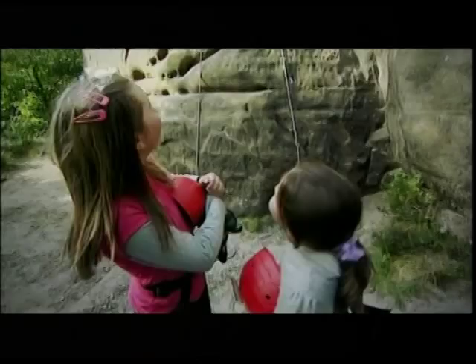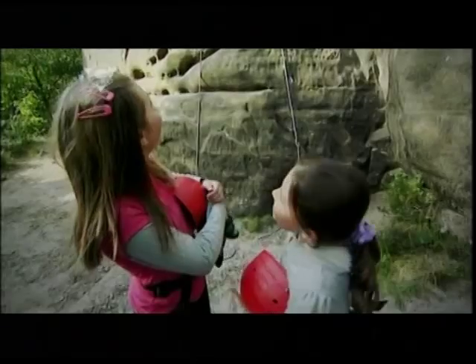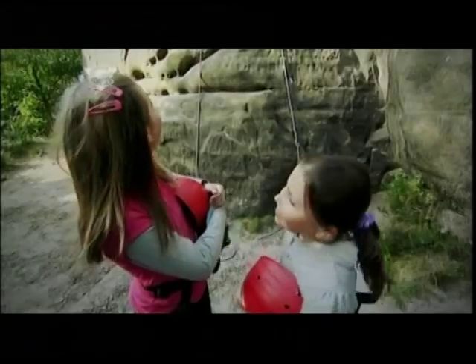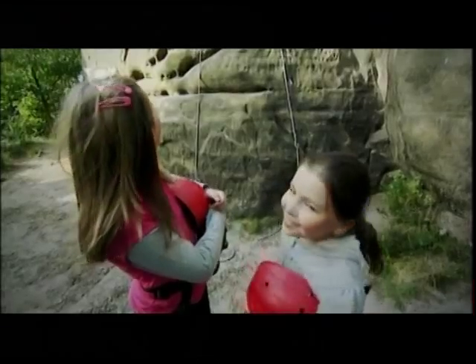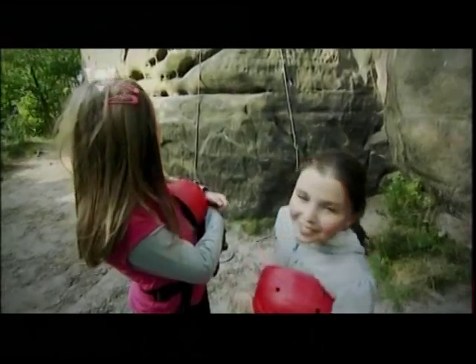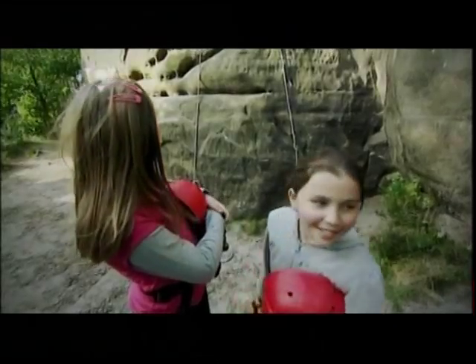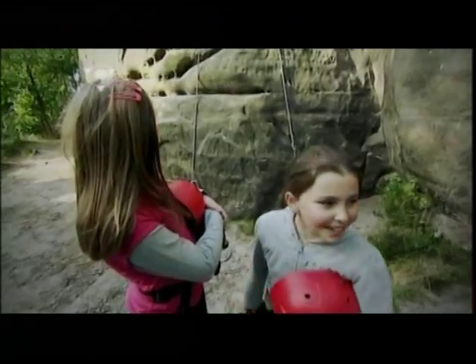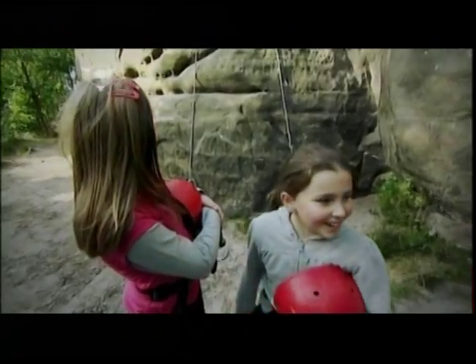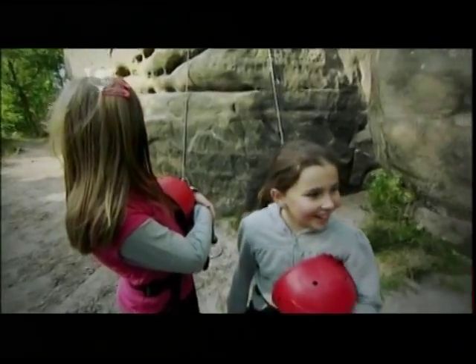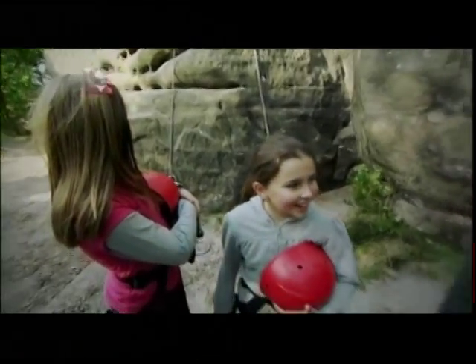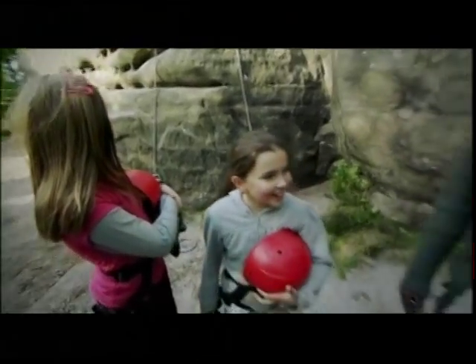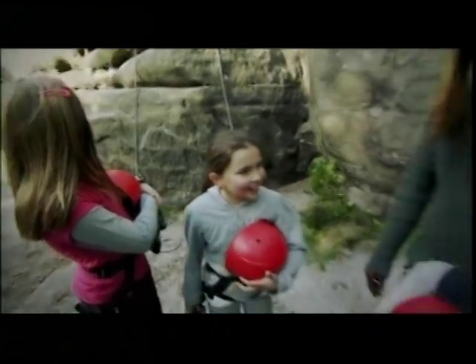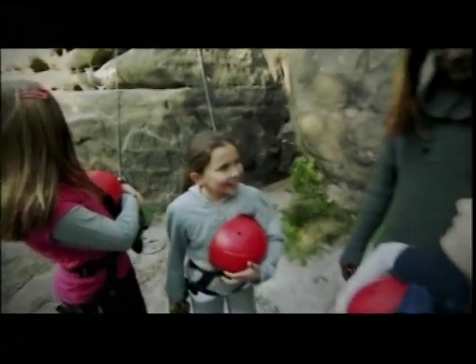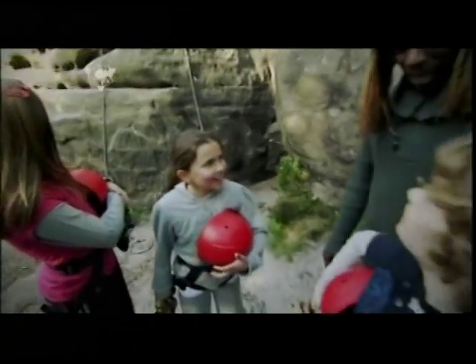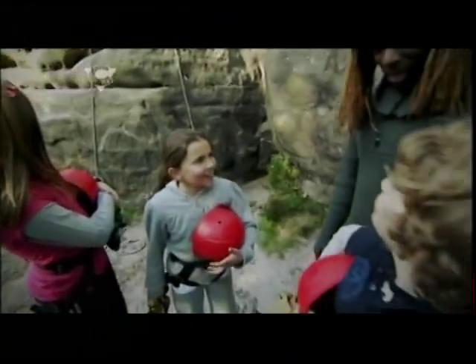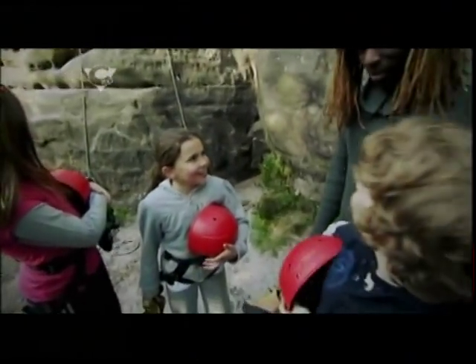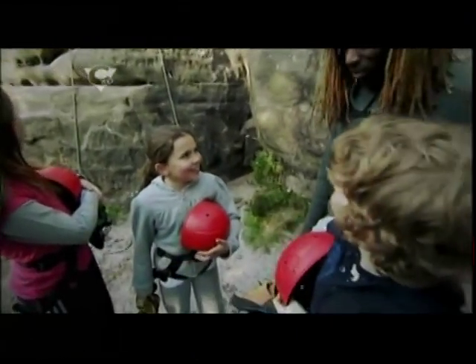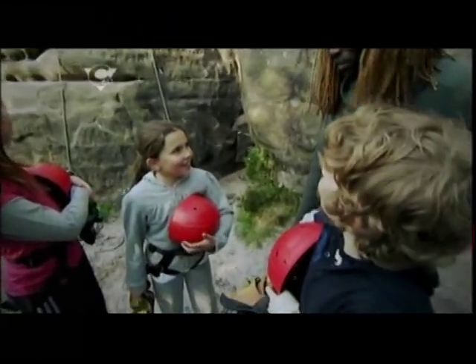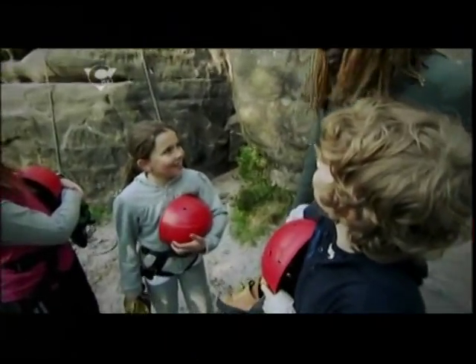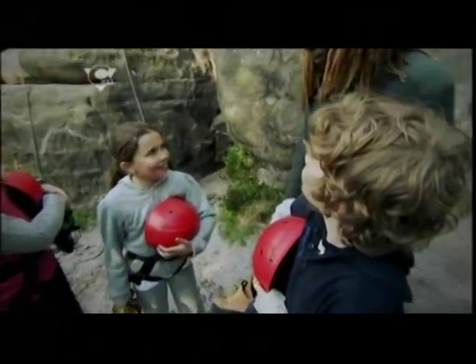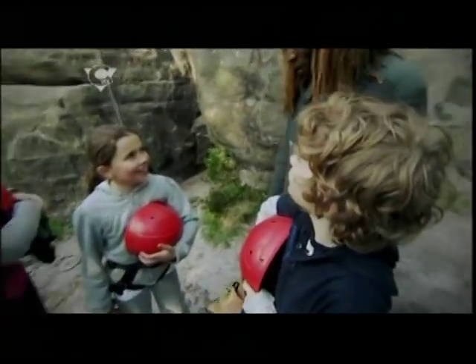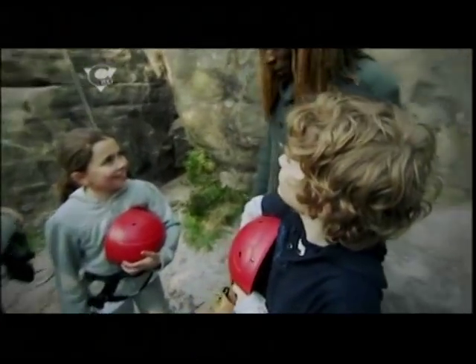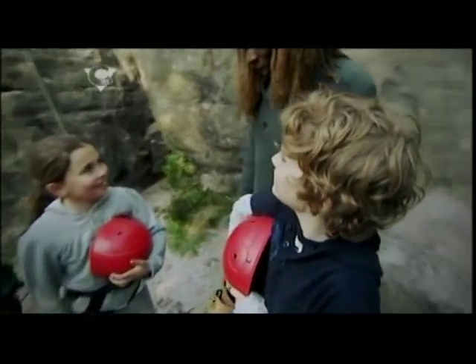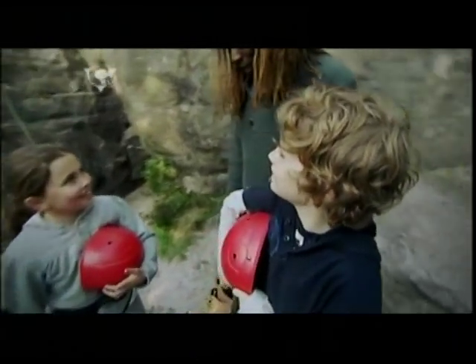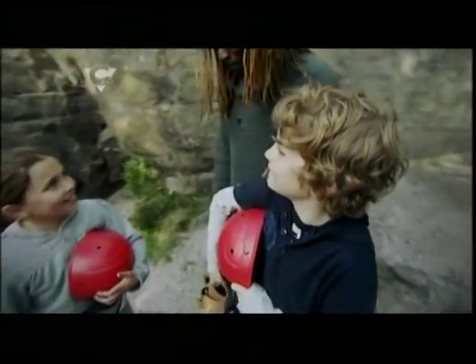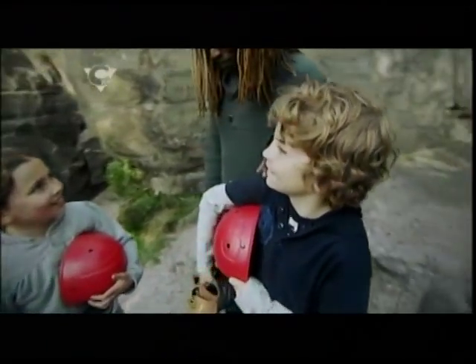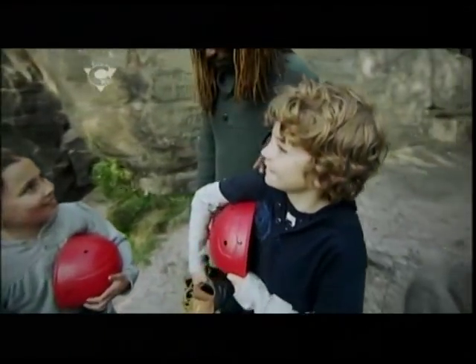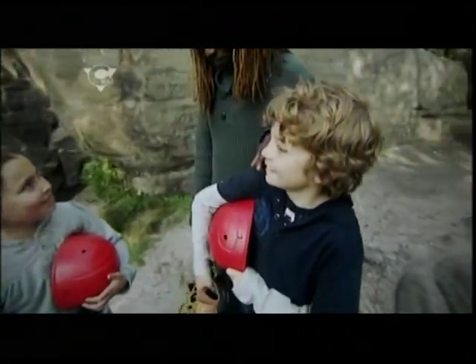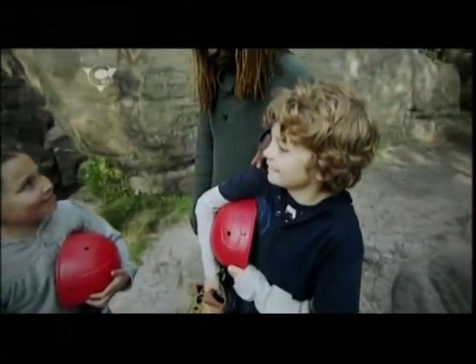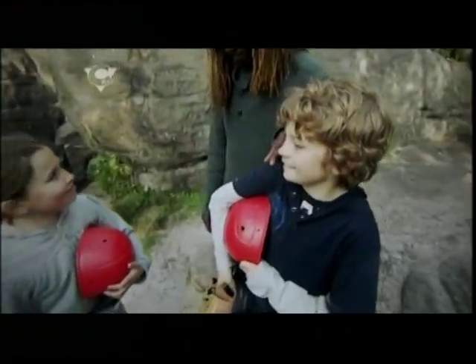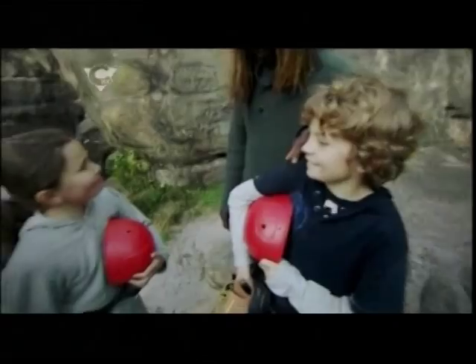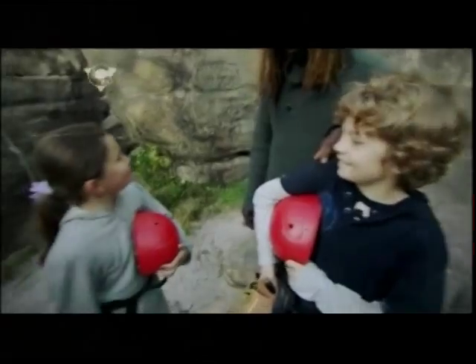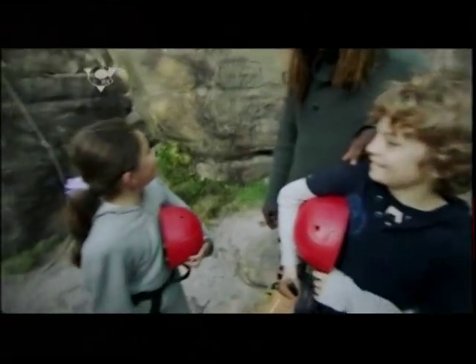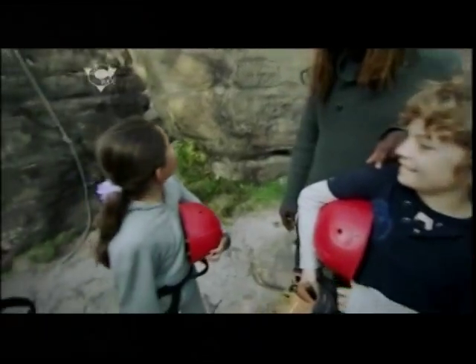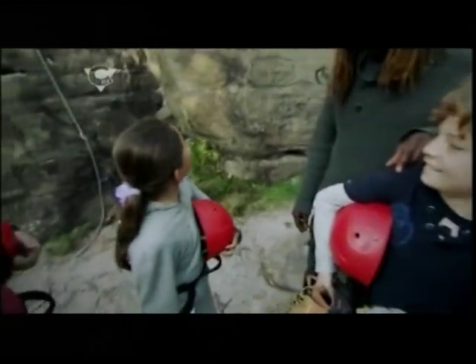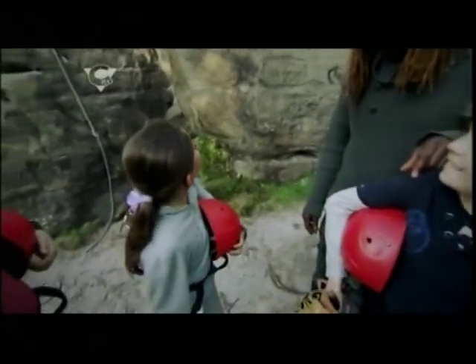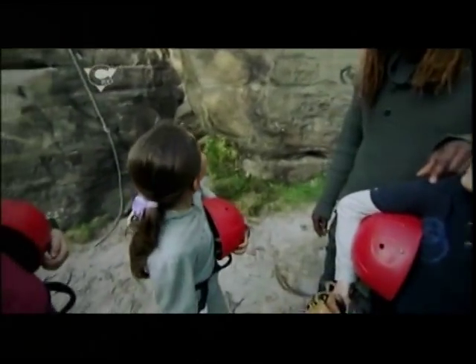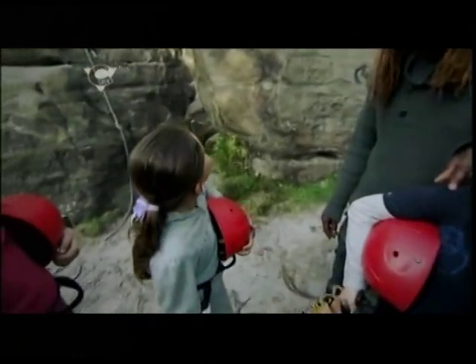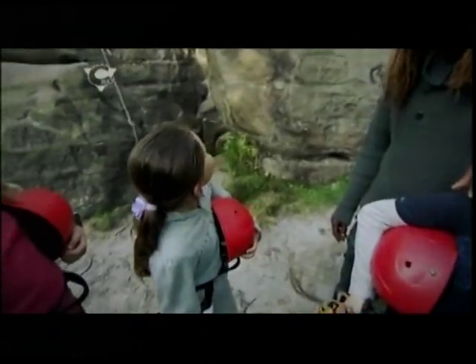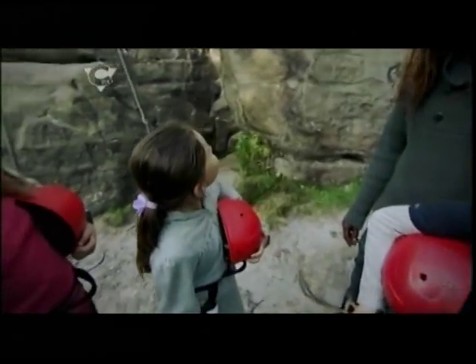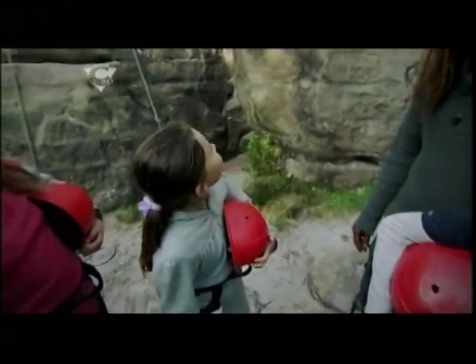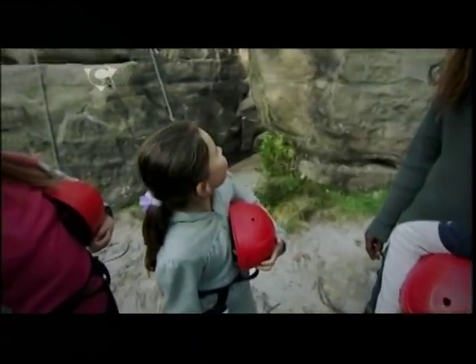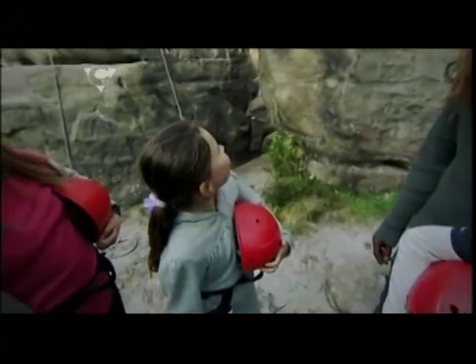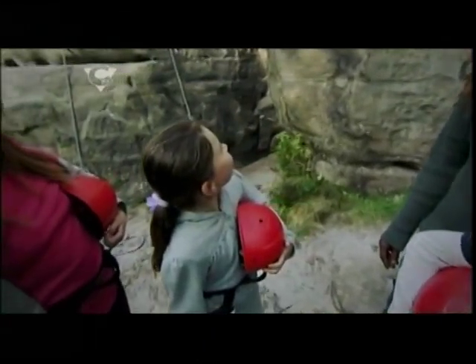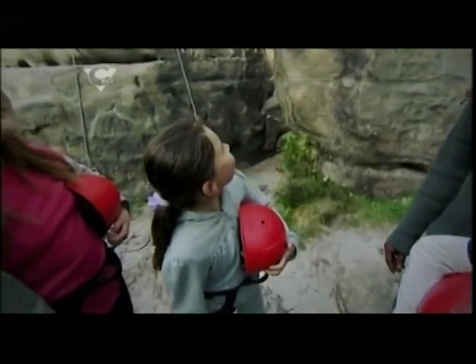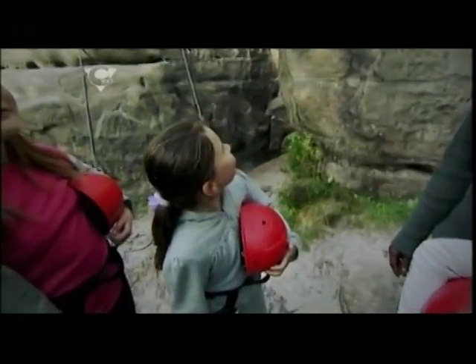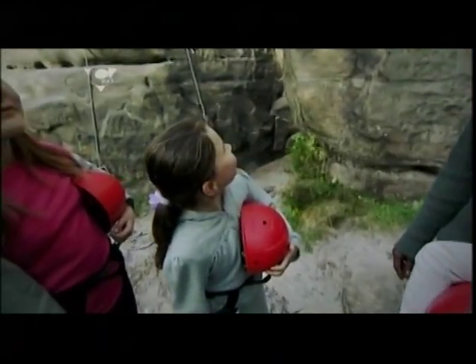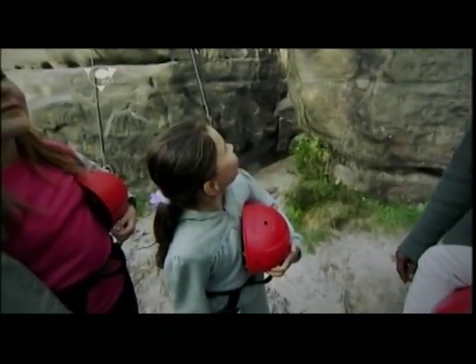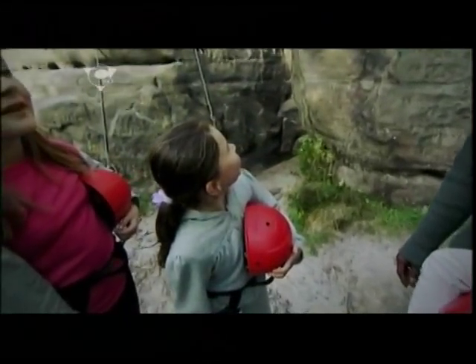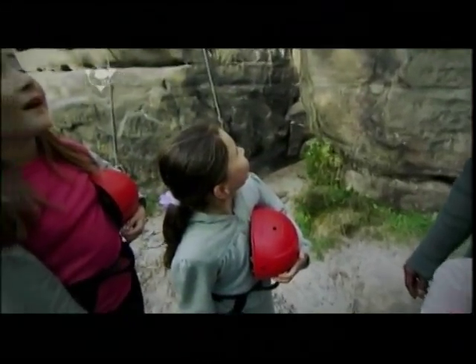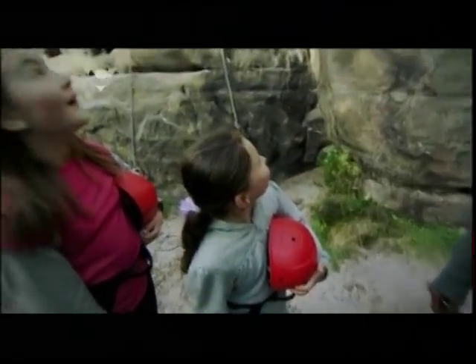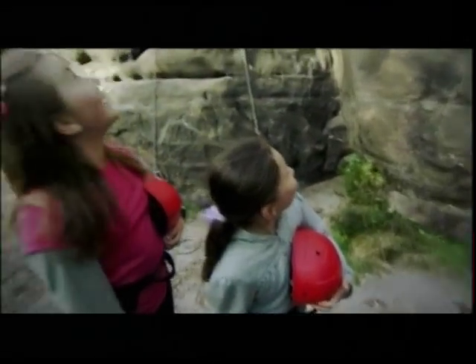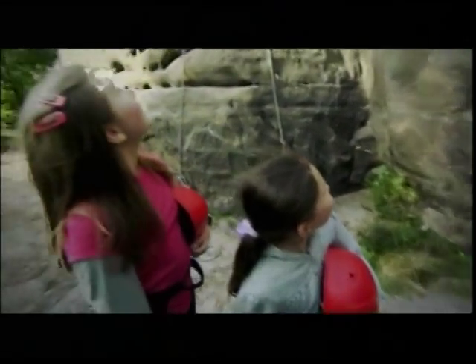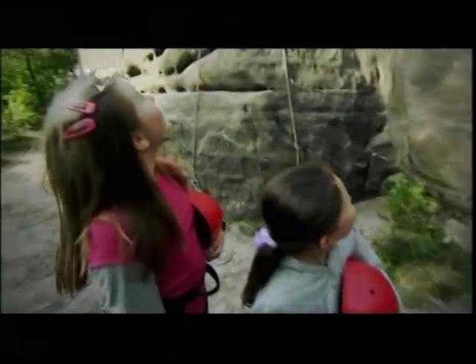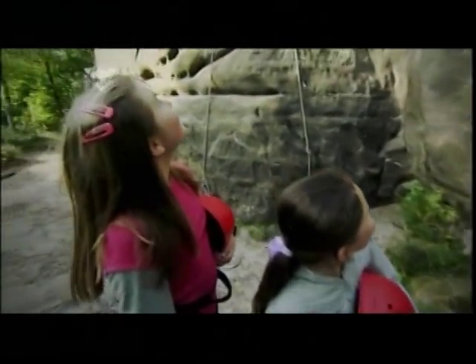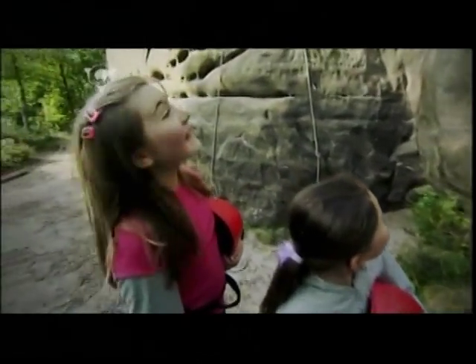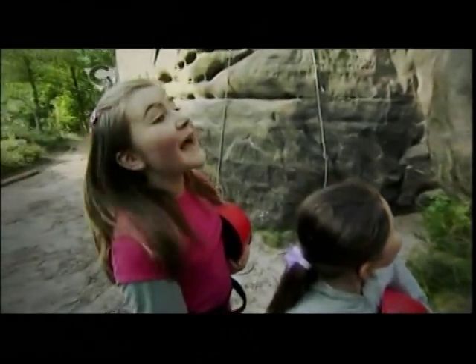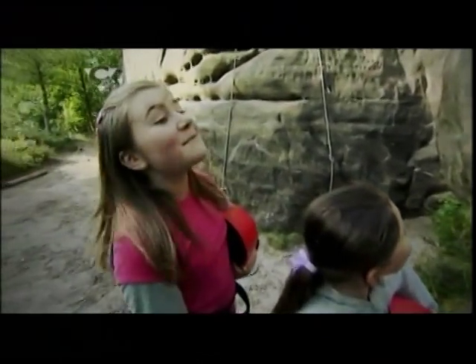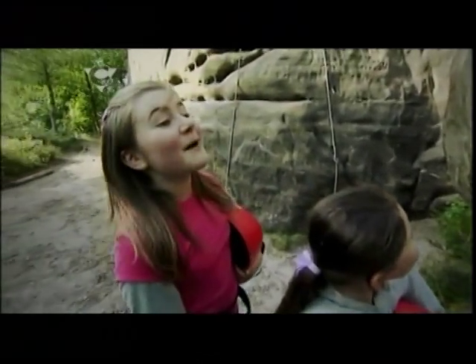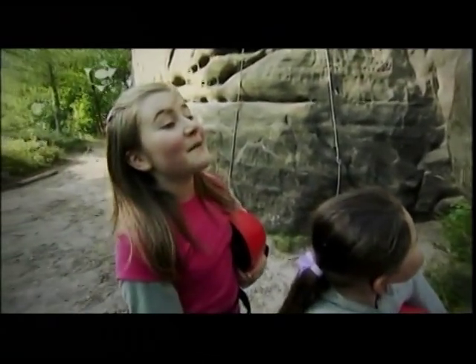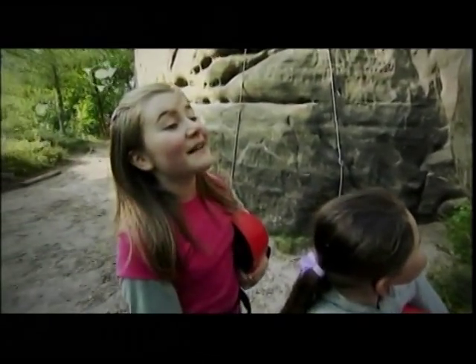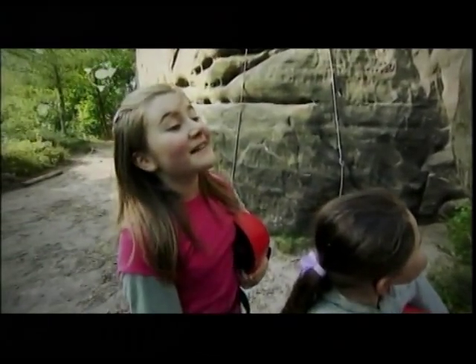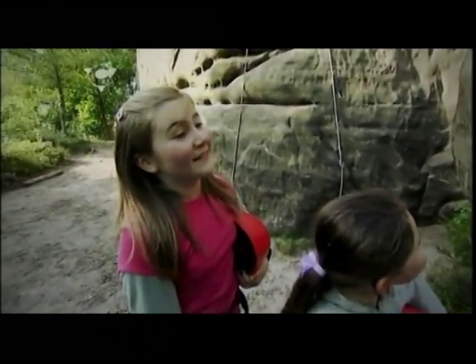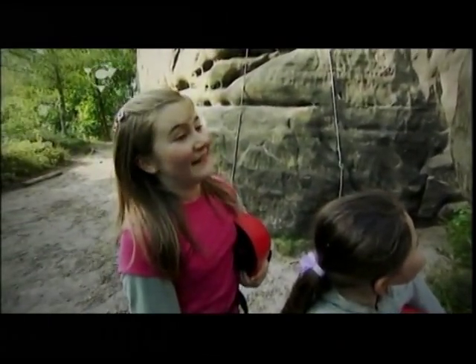Your mission today, should you choose to accept it, is to climb to the top of this rock face. Mikey? Yeah! Holly? You're a bit worried — don't worry about it. Ellie? Scared, but I'm going to do it.